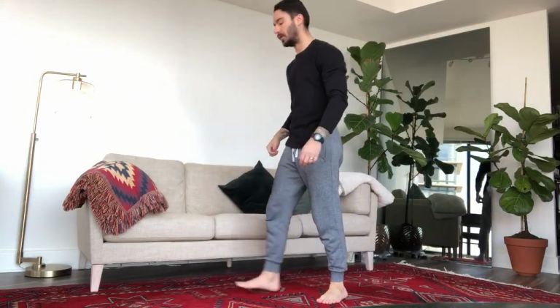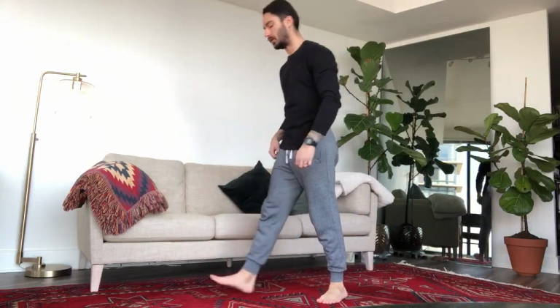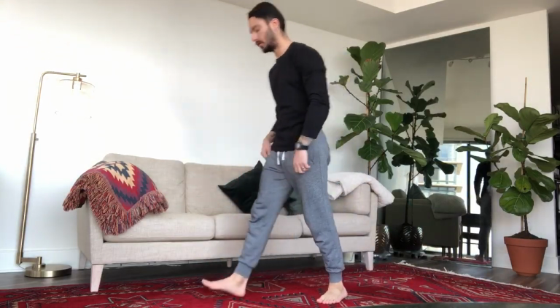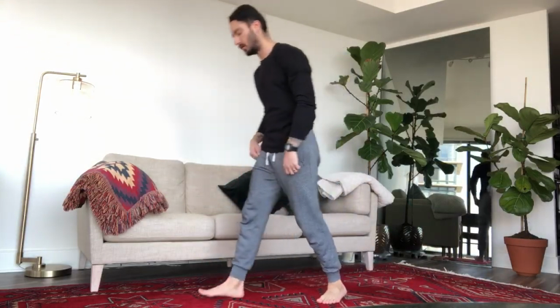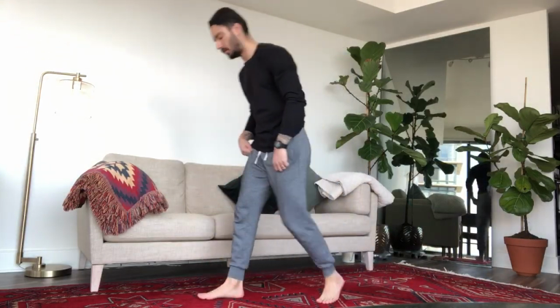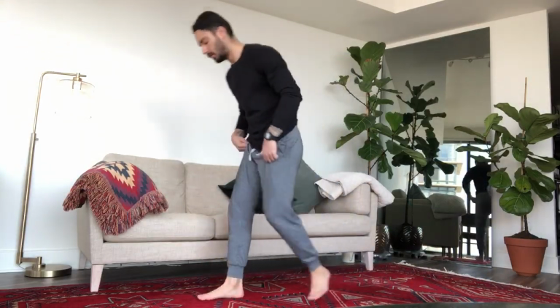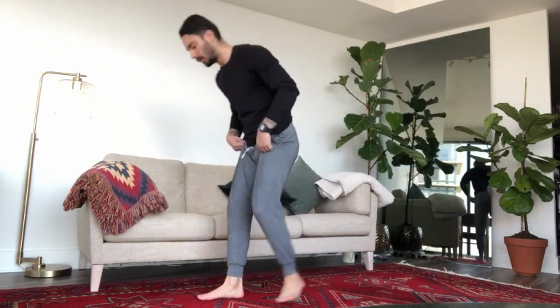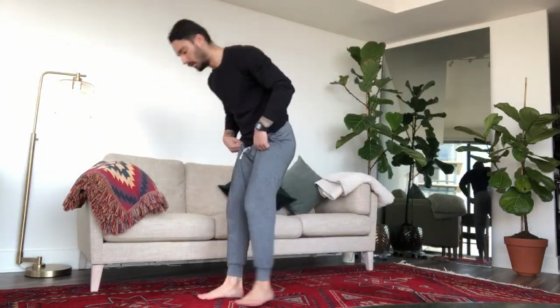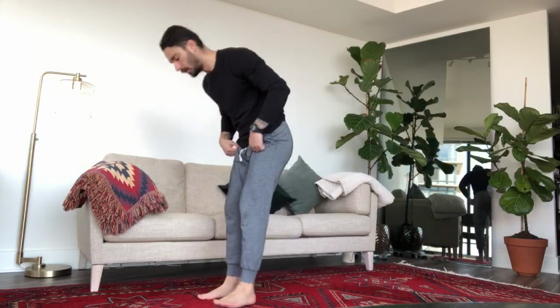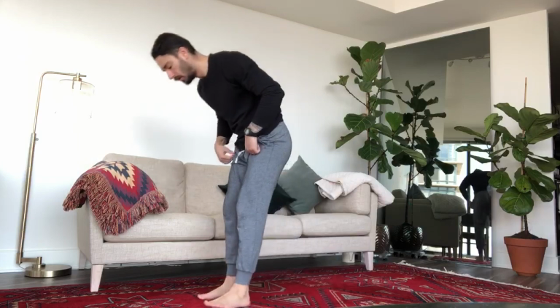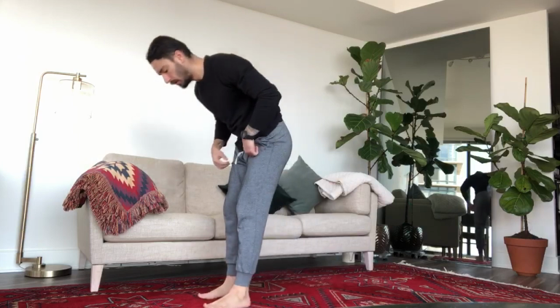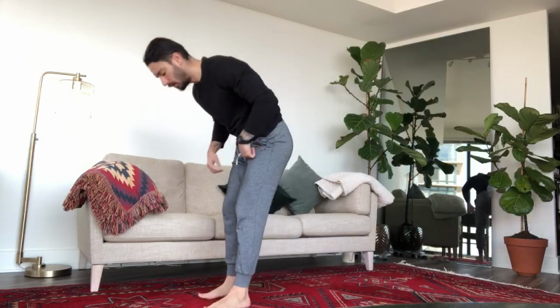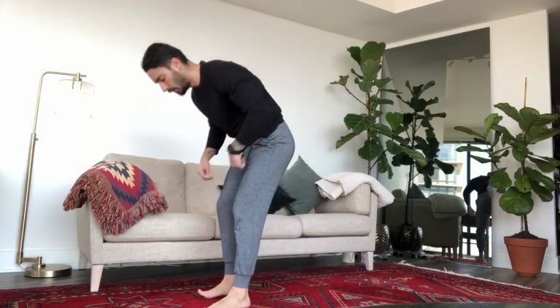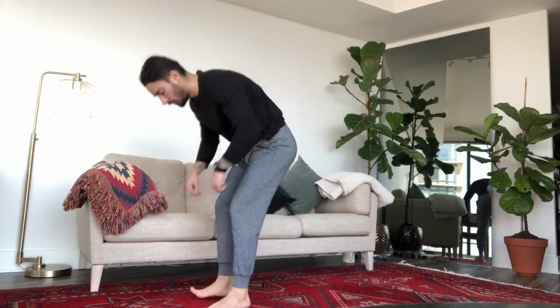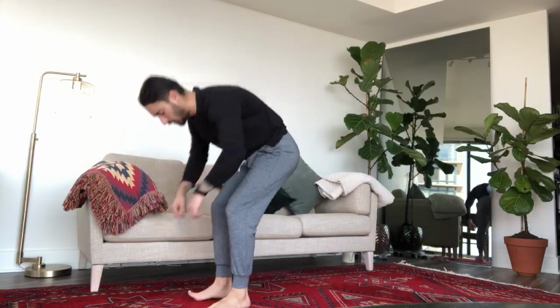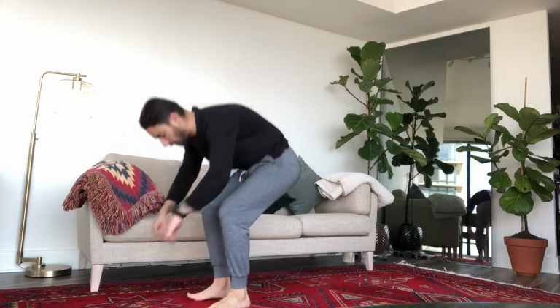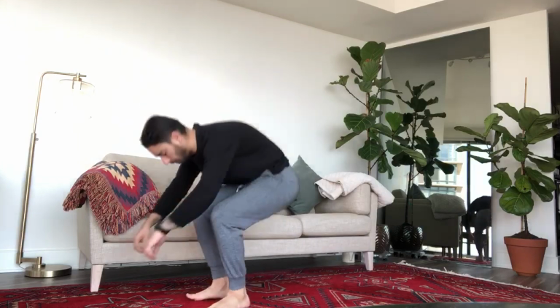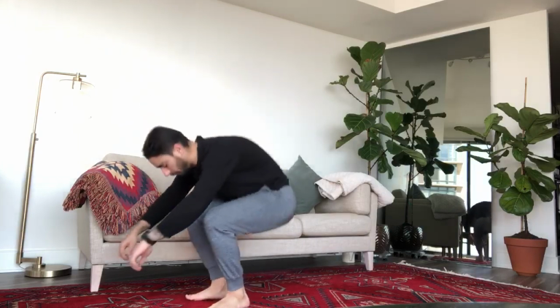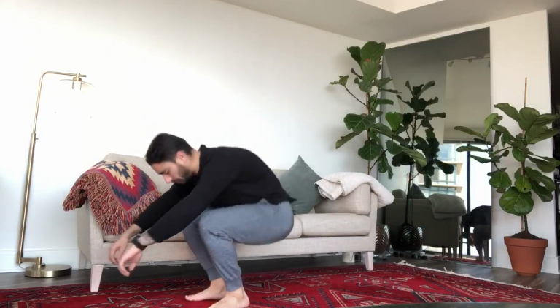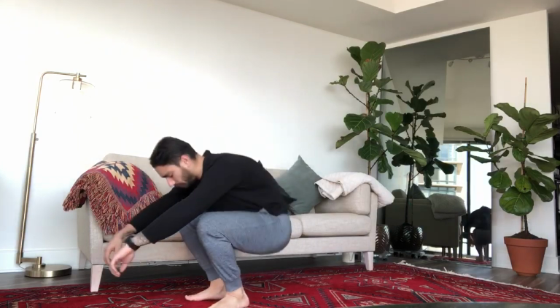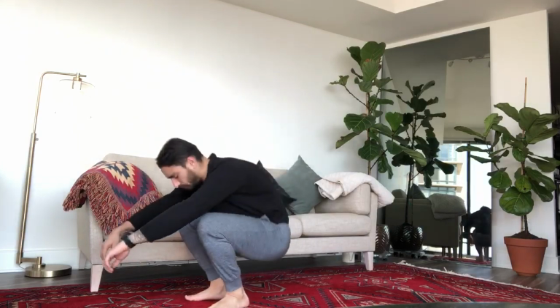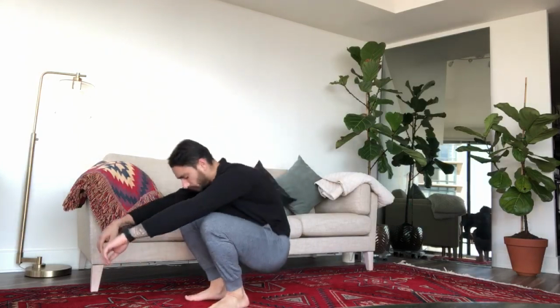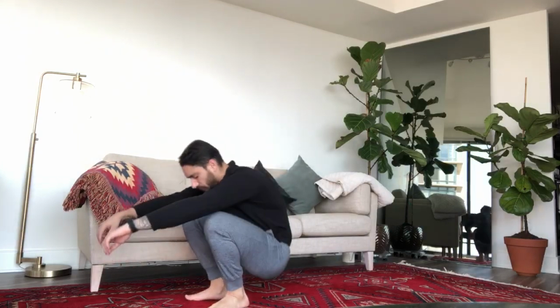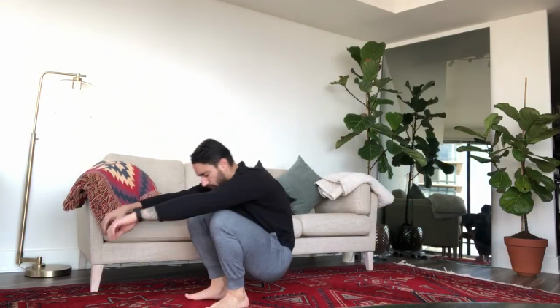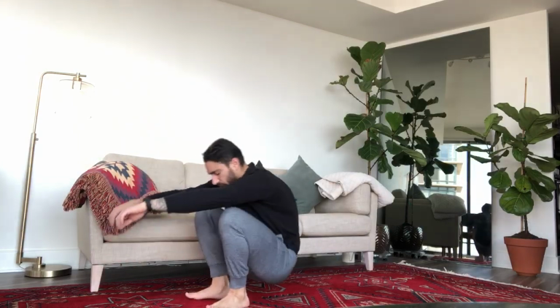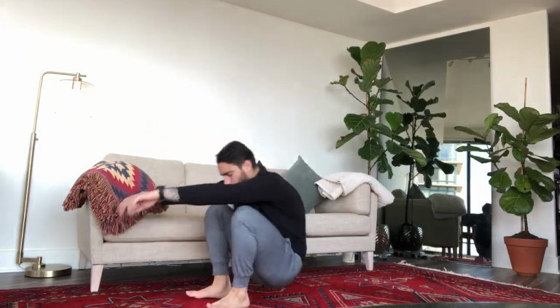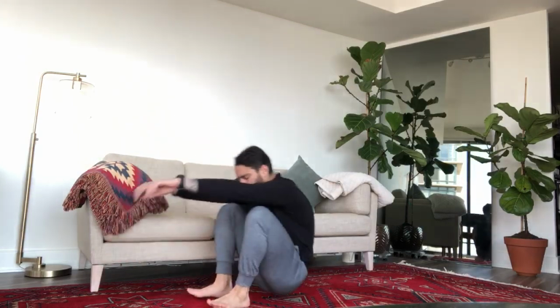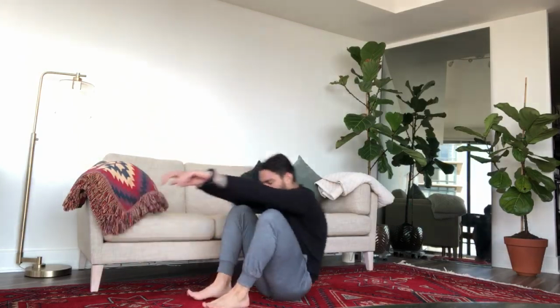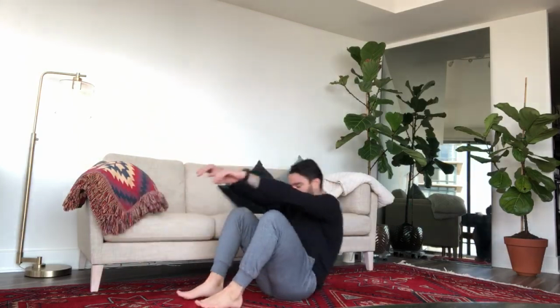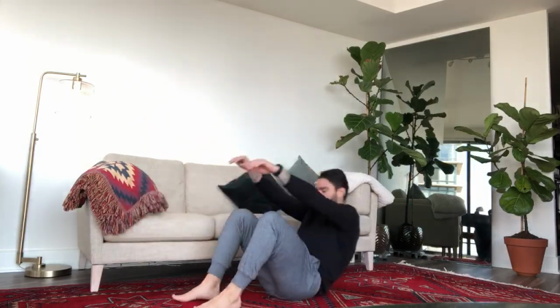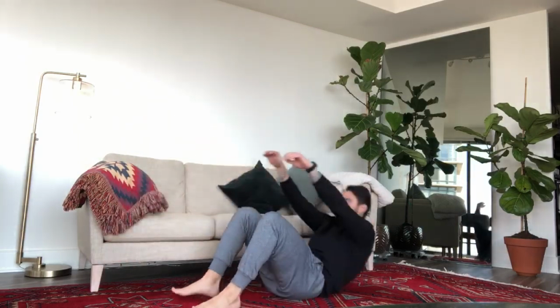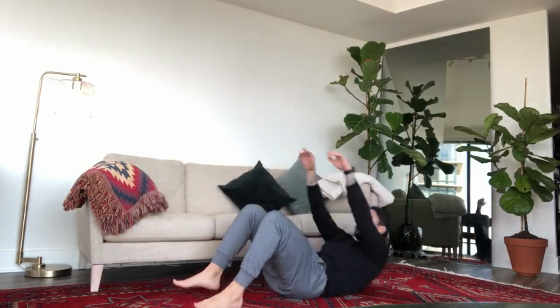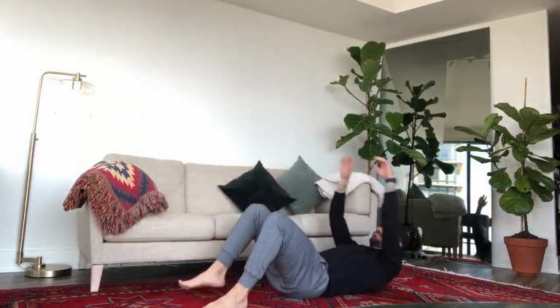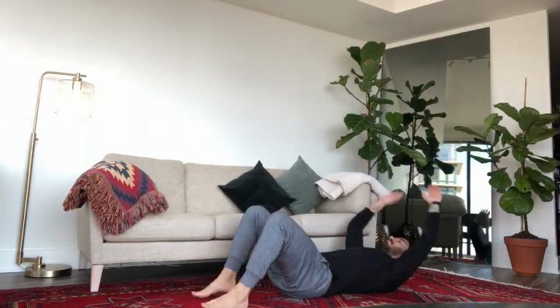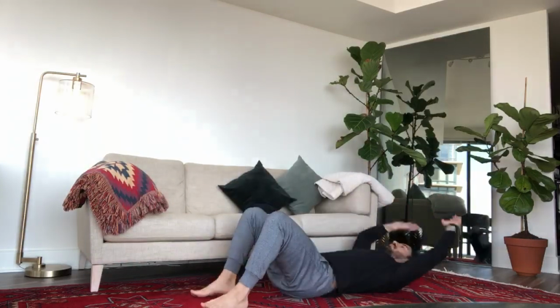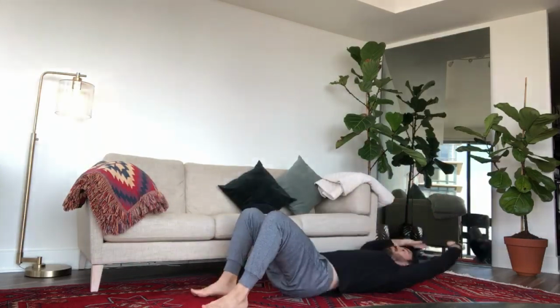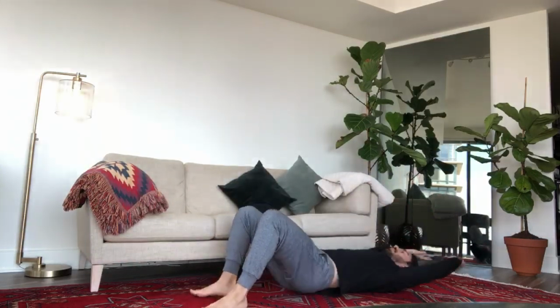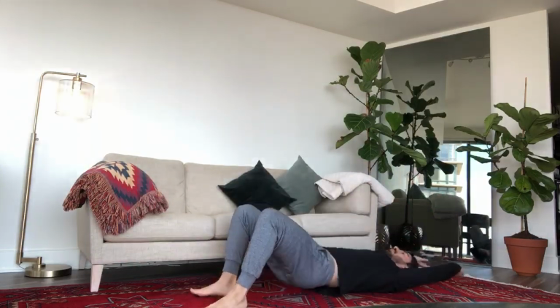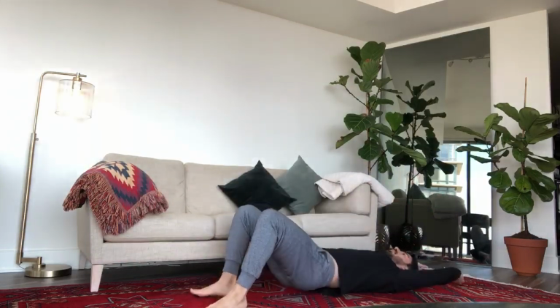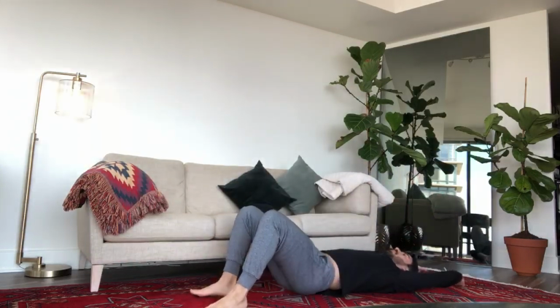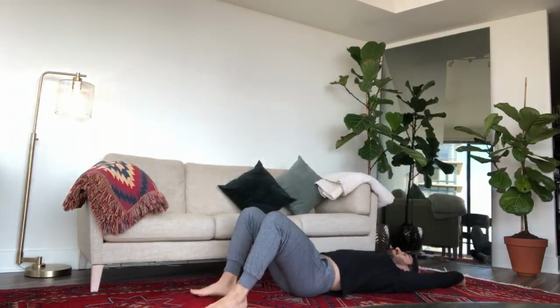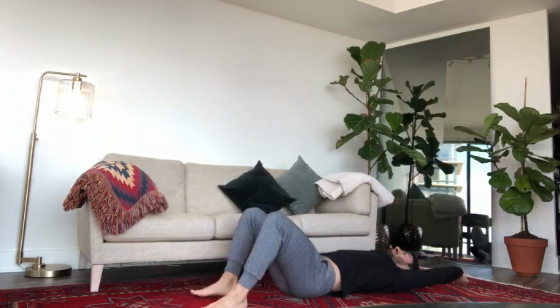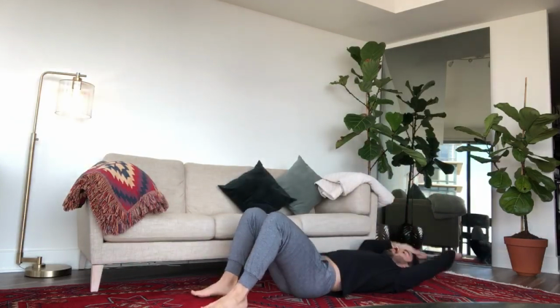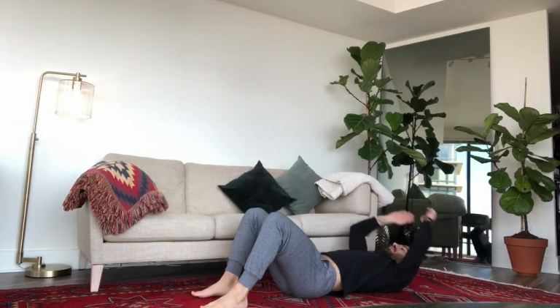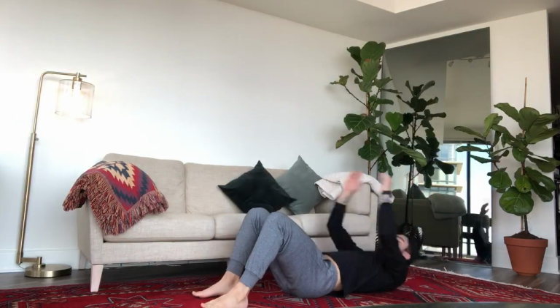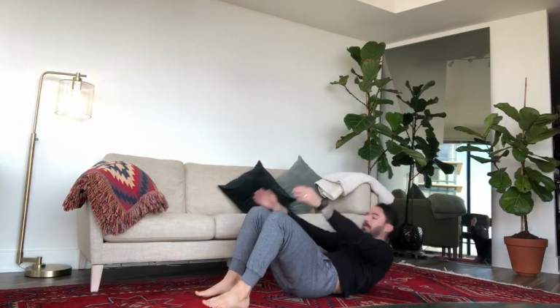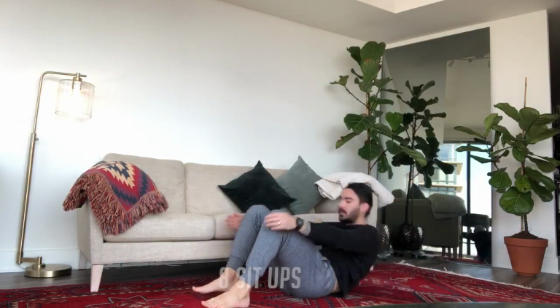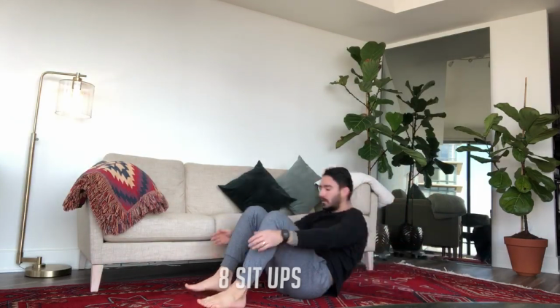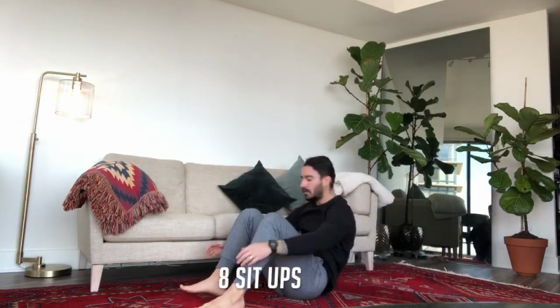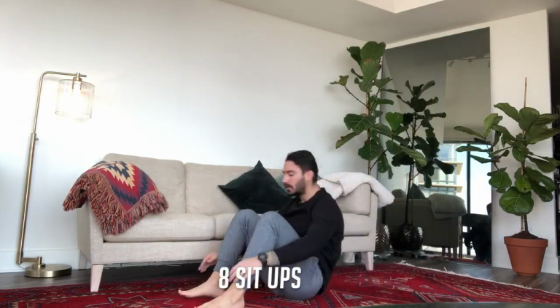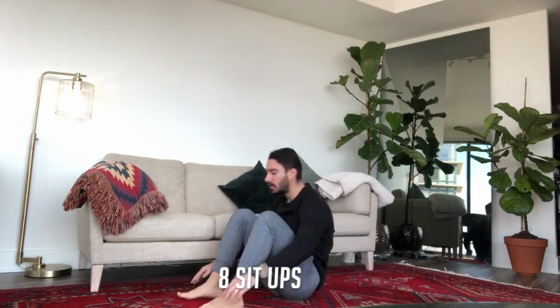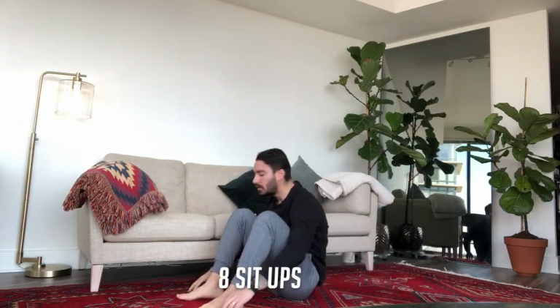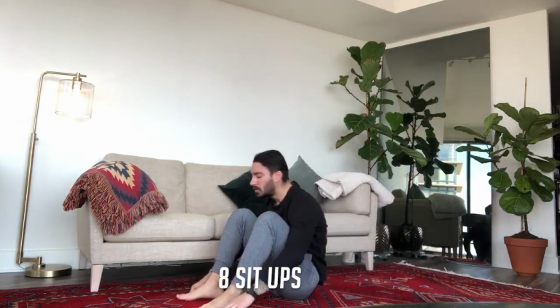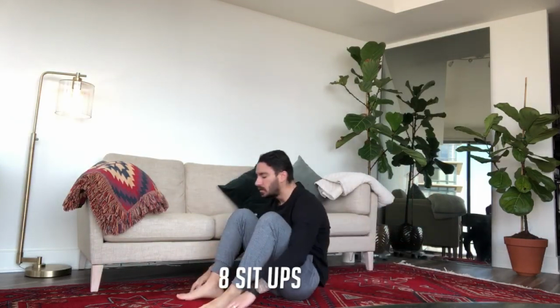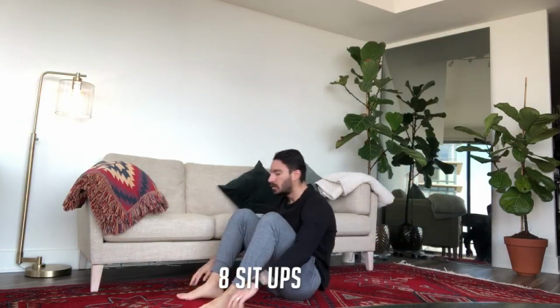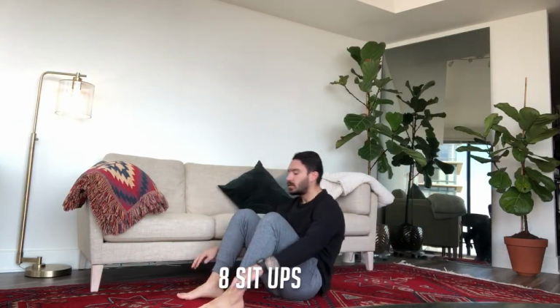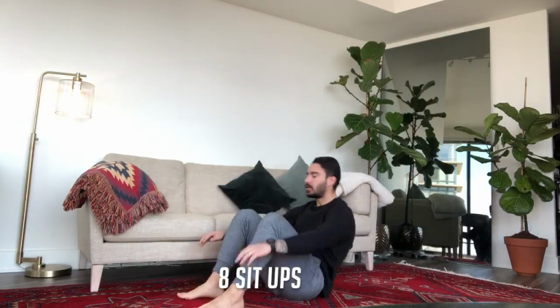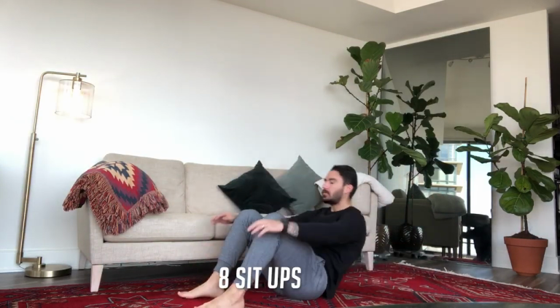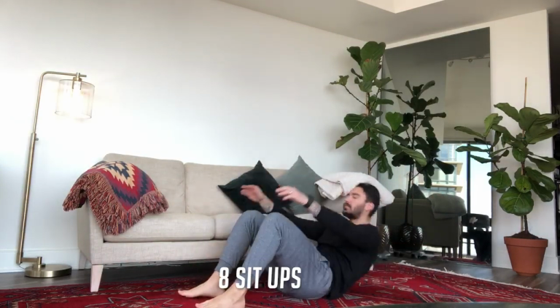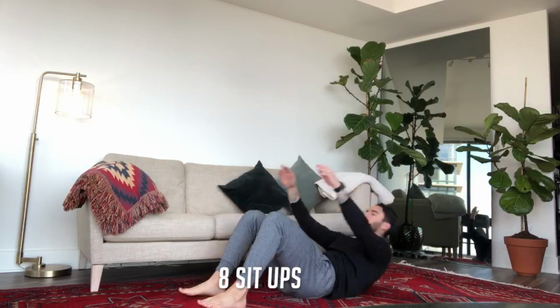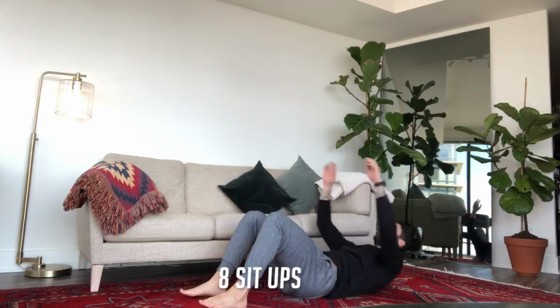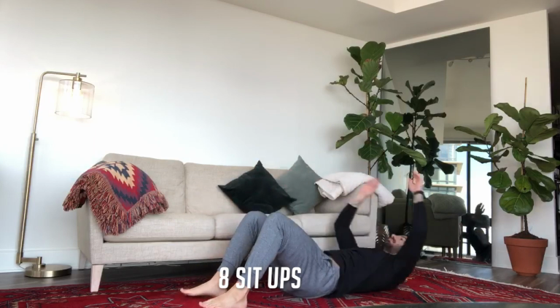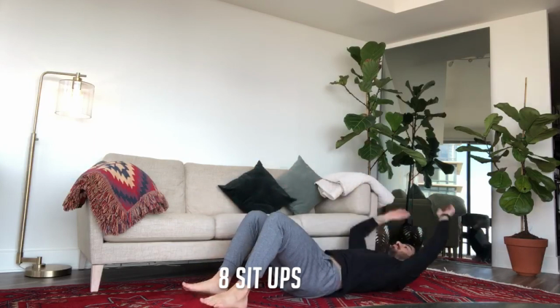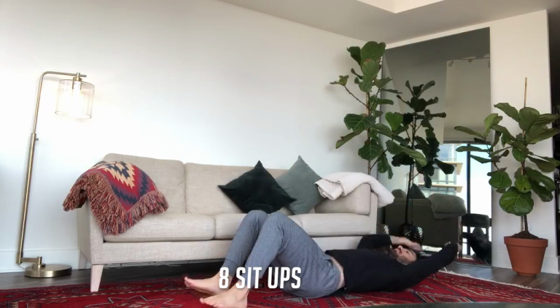And last but not least, we're gonna hit the deck on the opposite side — our backs — because we're going into eight sit-ups.